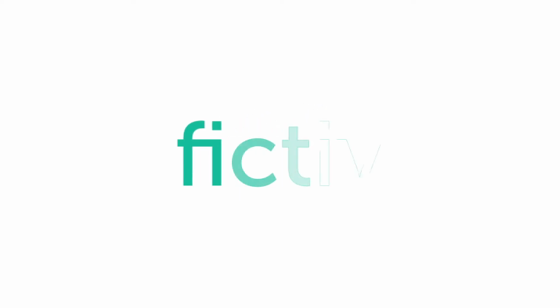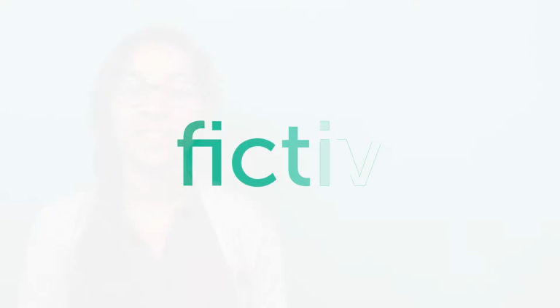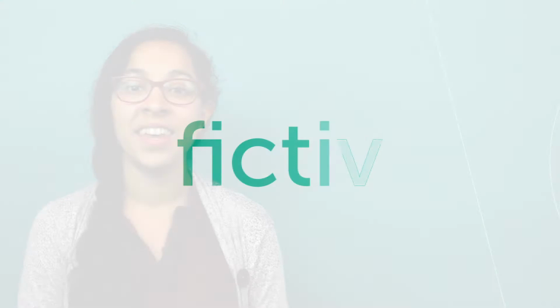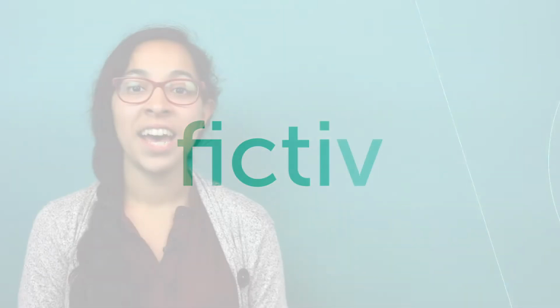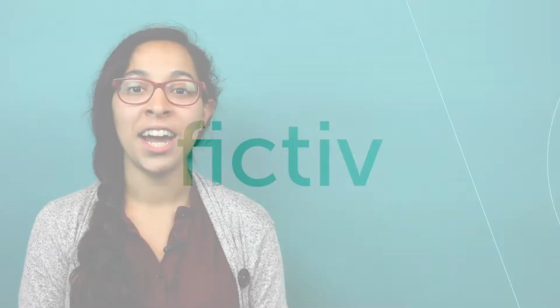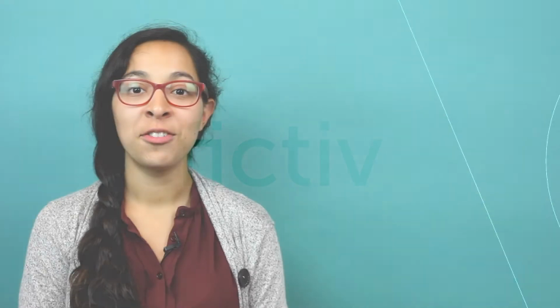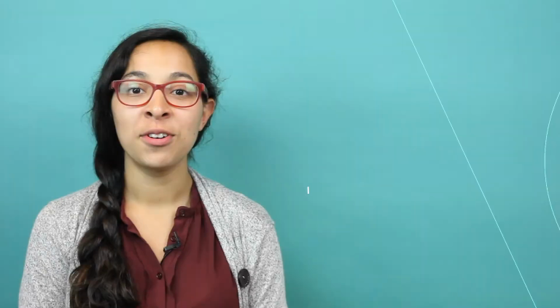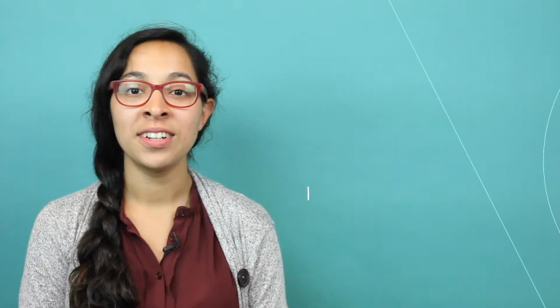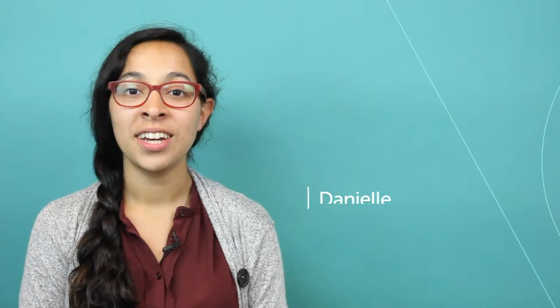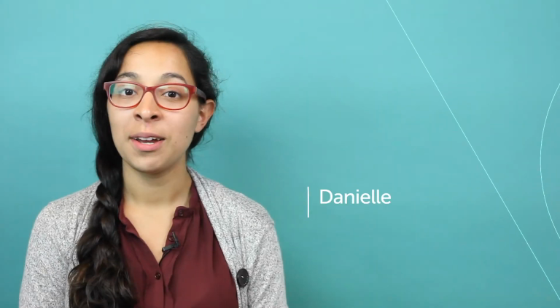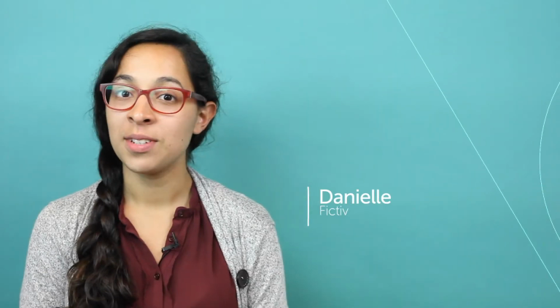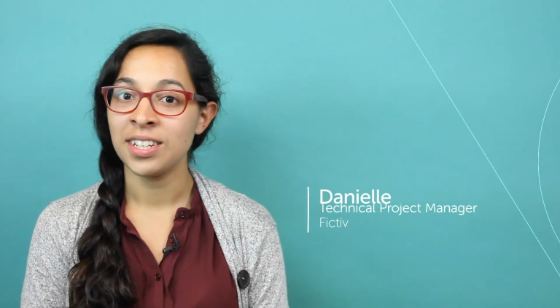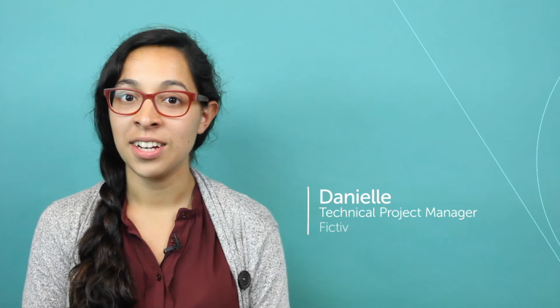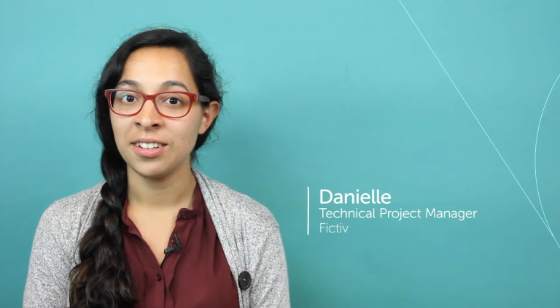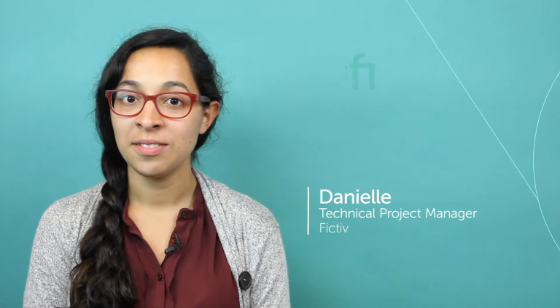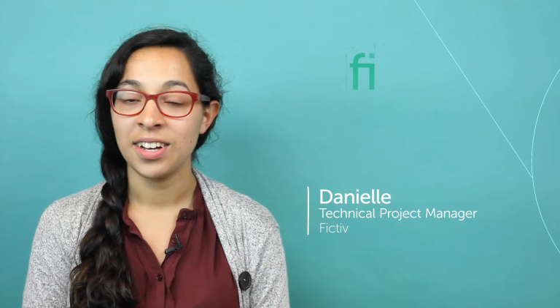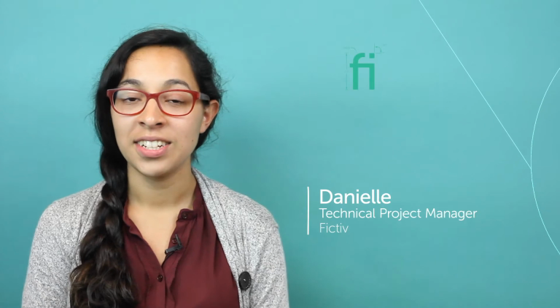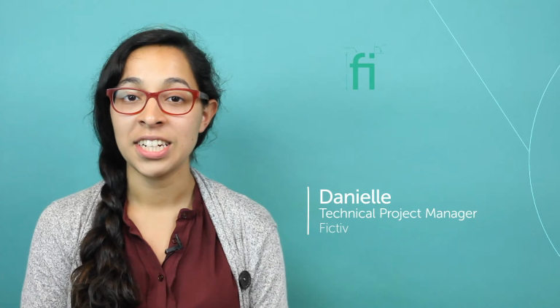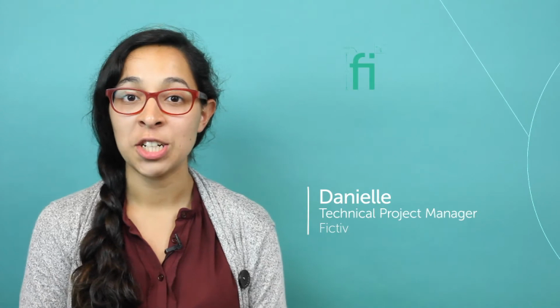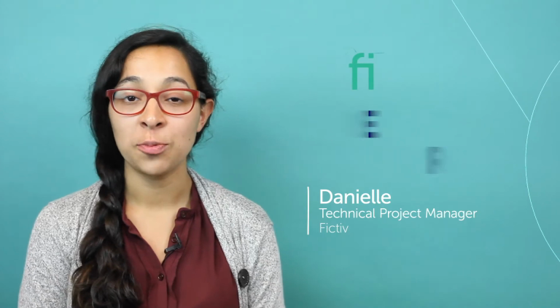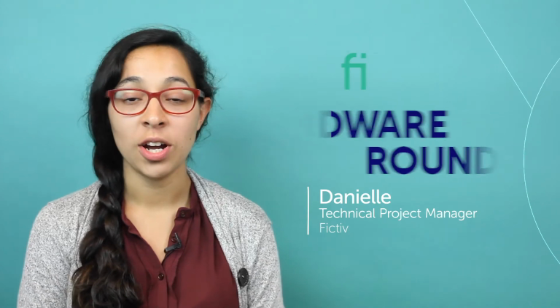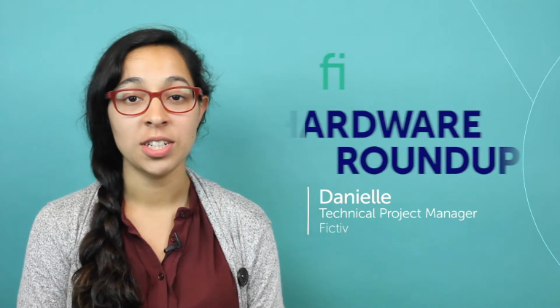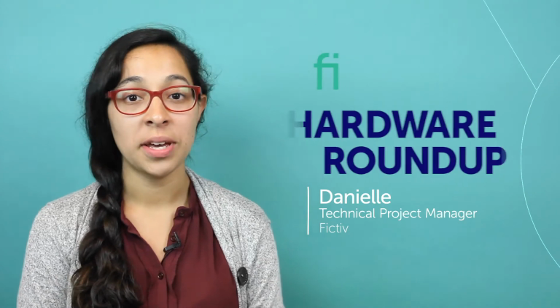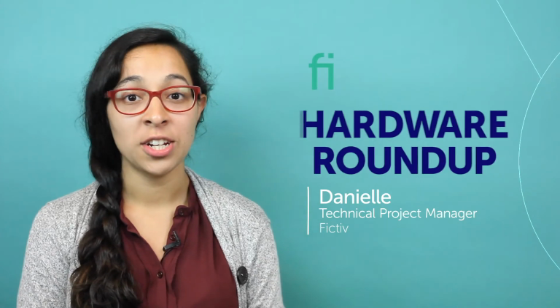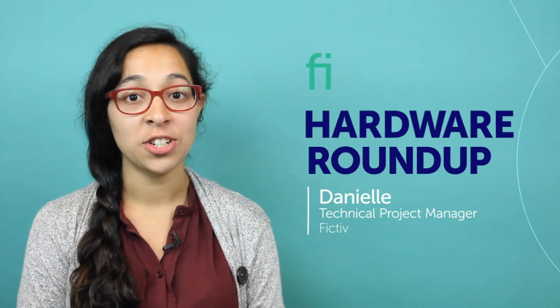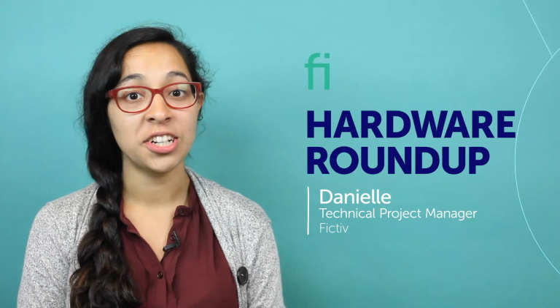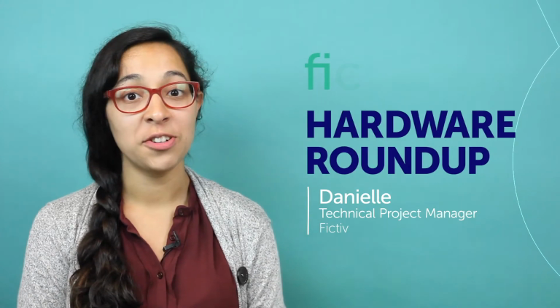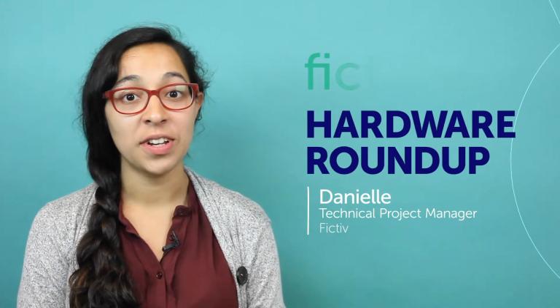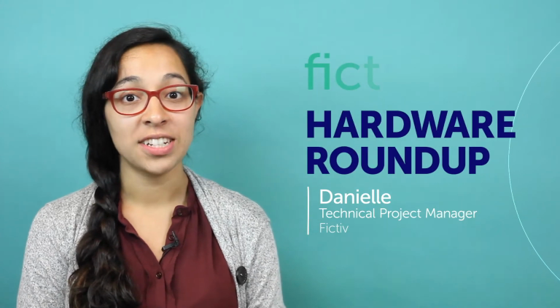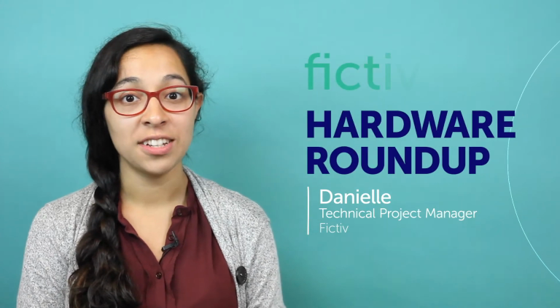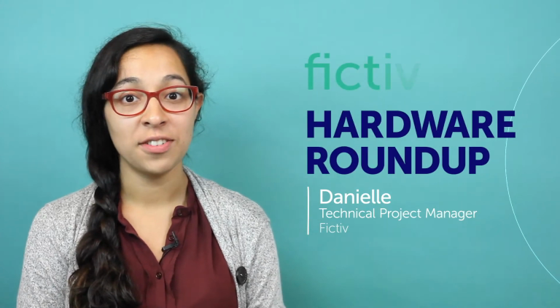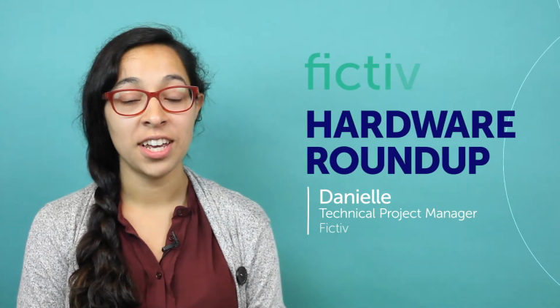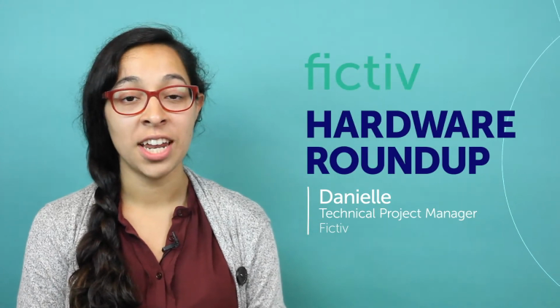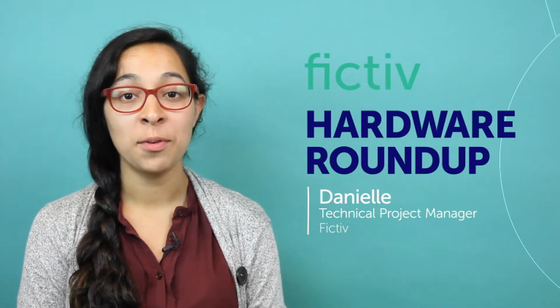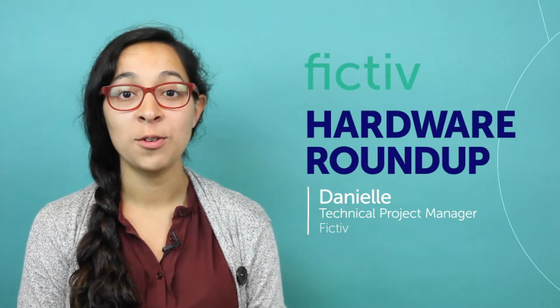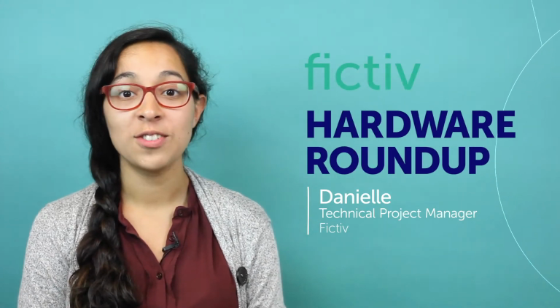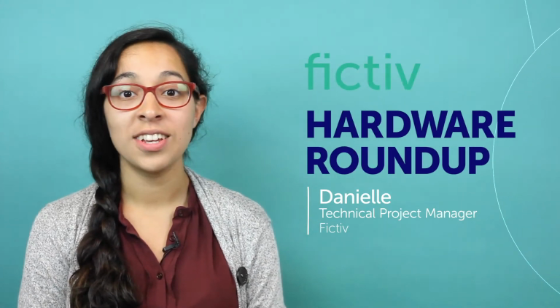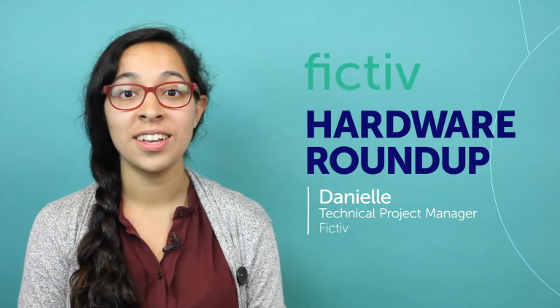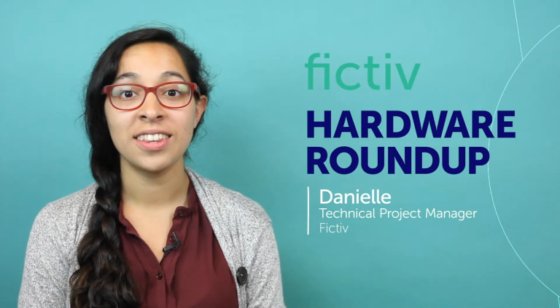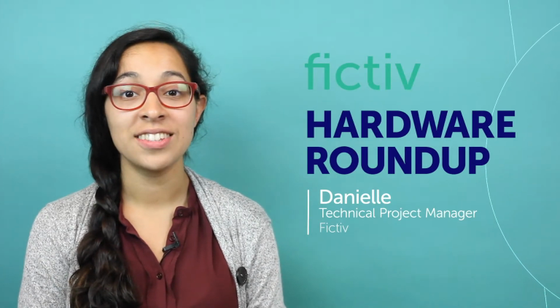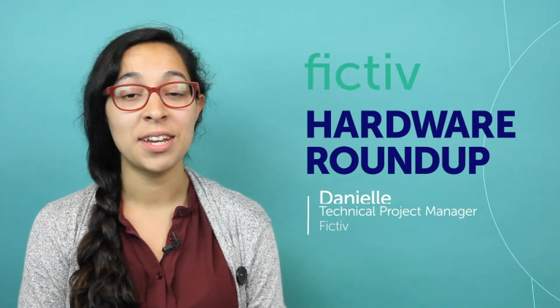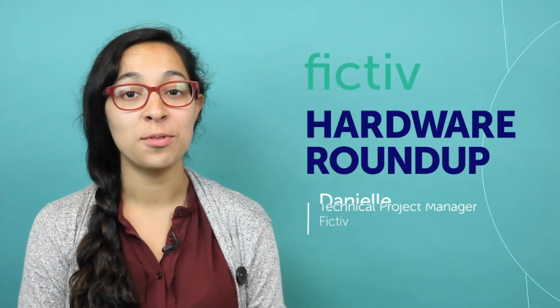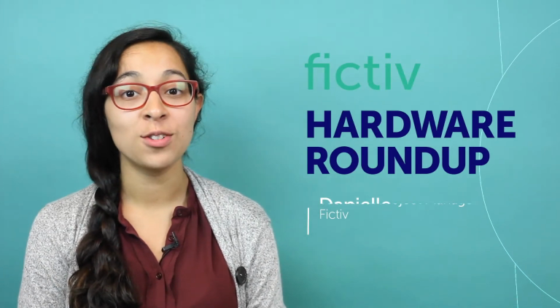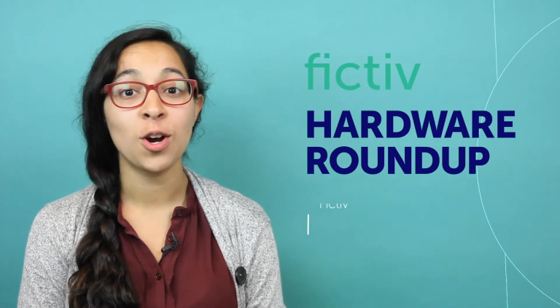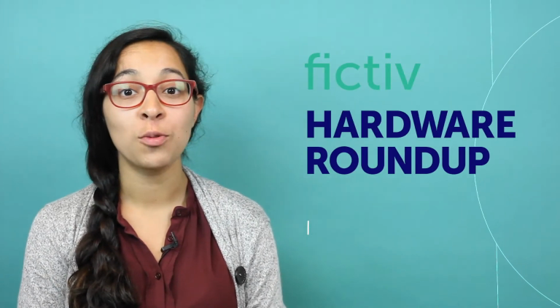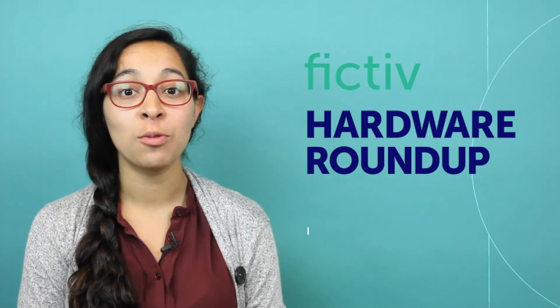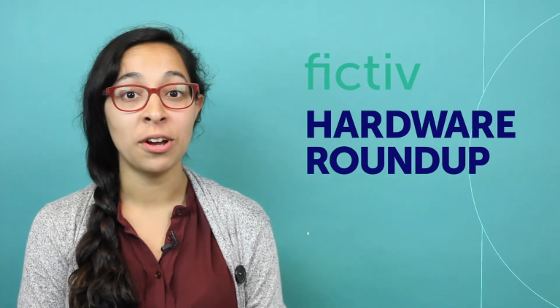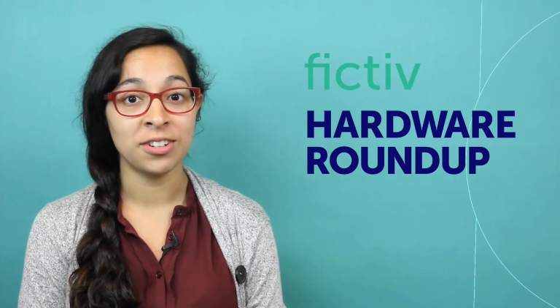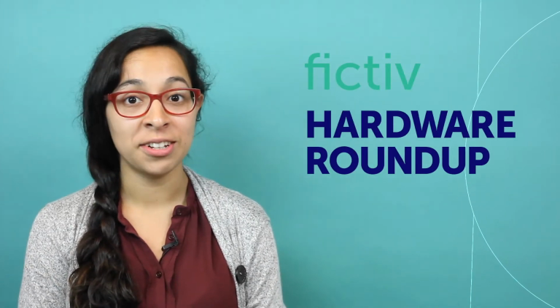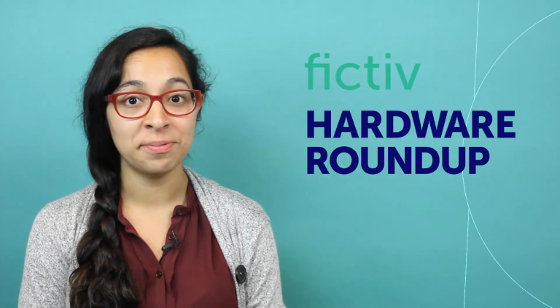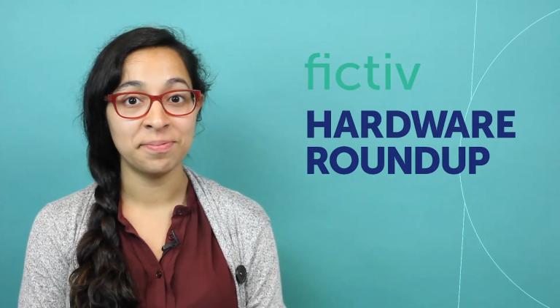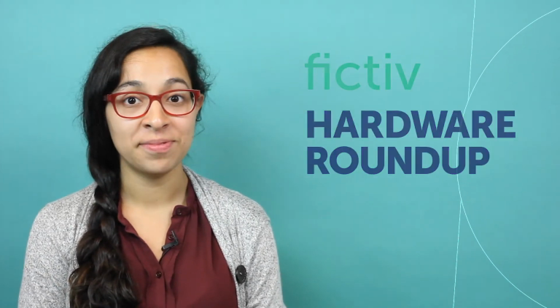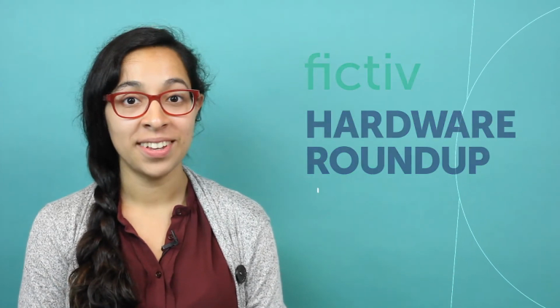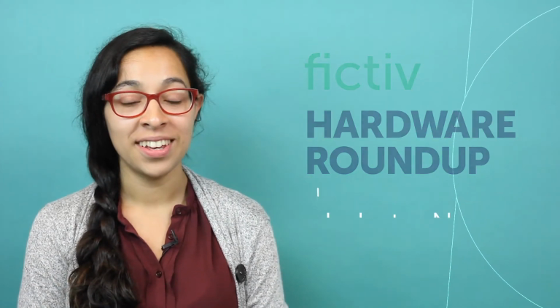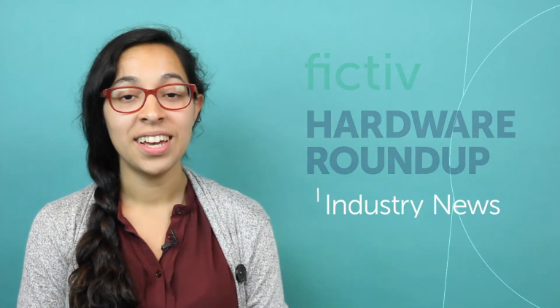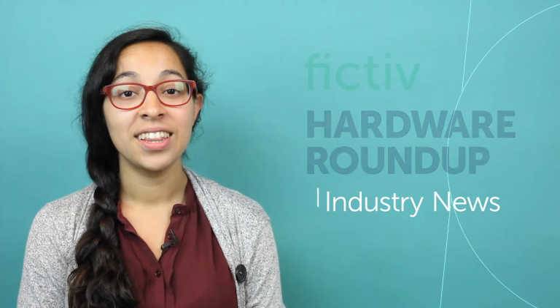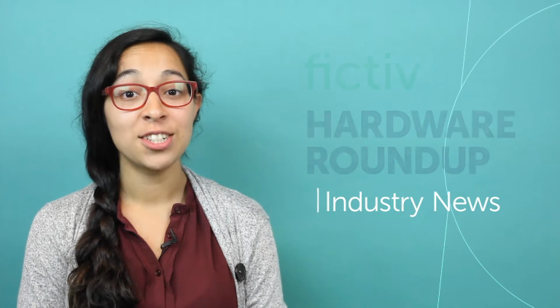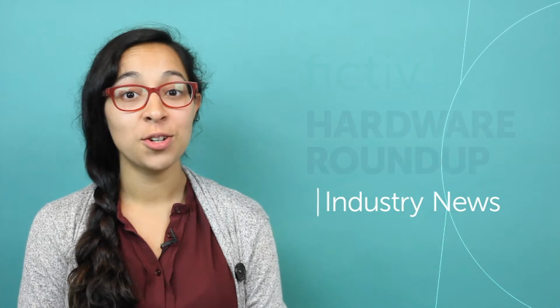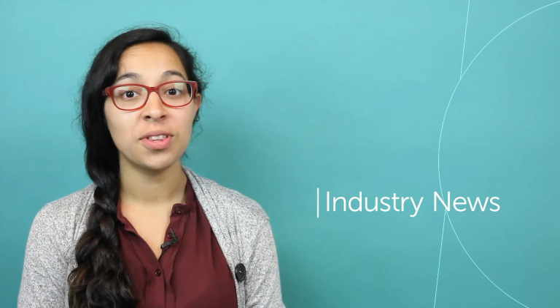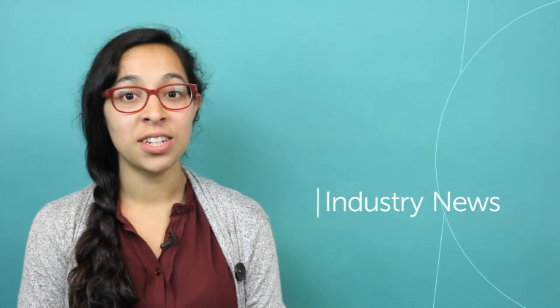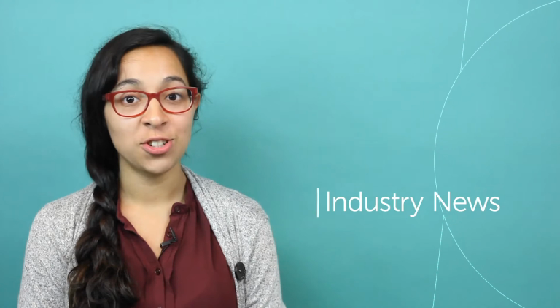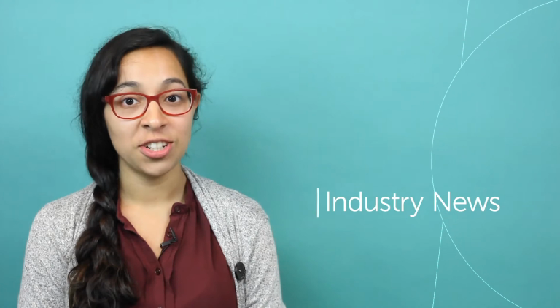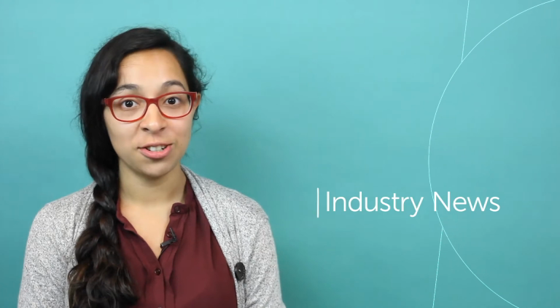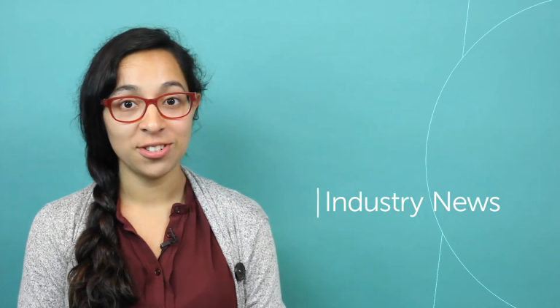Hi everyone, I'm Danielle, a technical project manager here at Fictive, and I'm hosting this April's Hardware Roundup. Let's start with industry news.